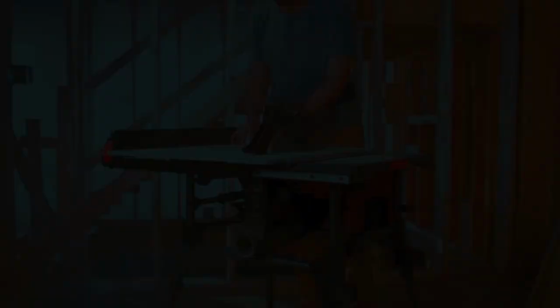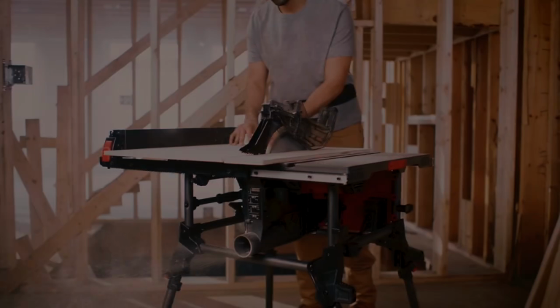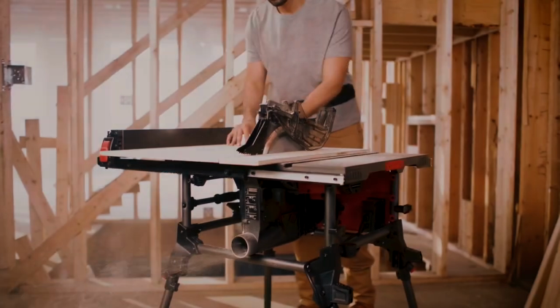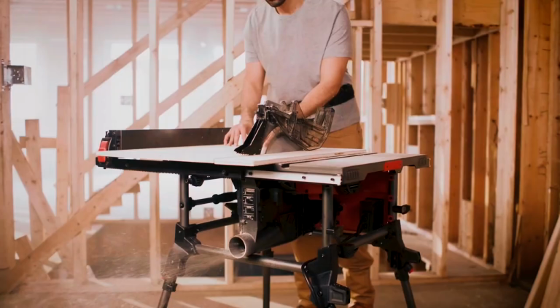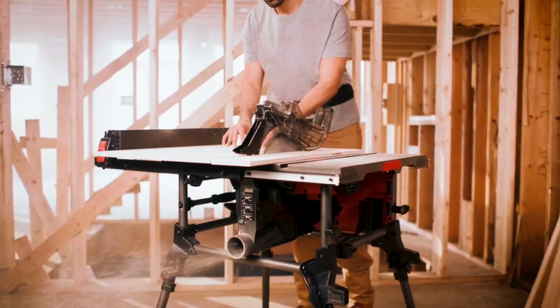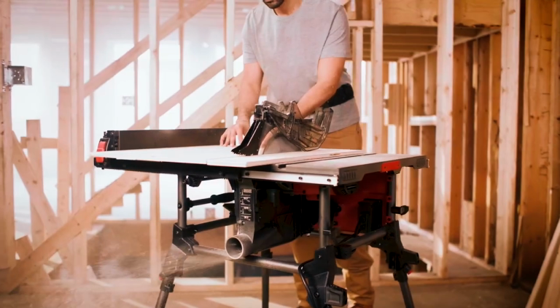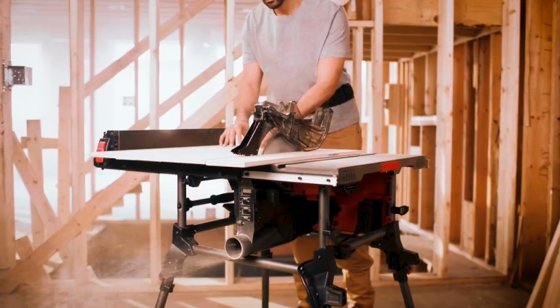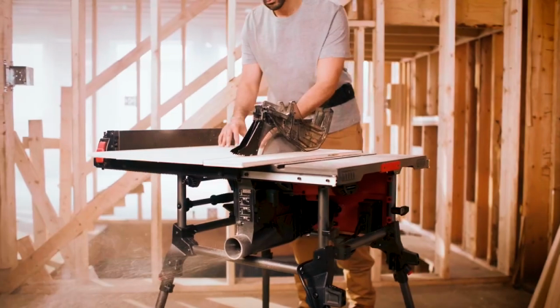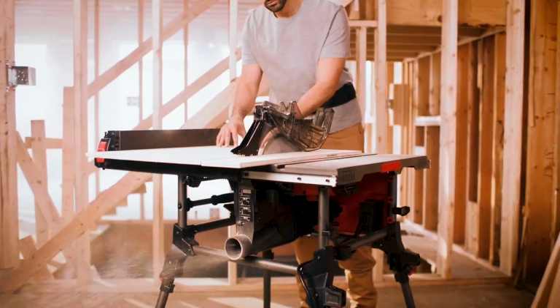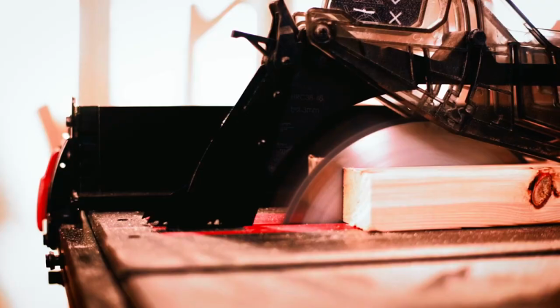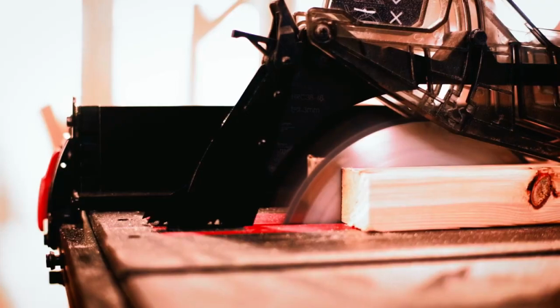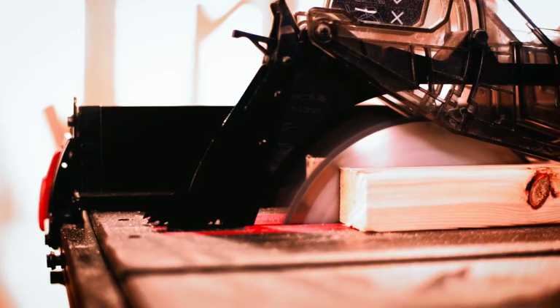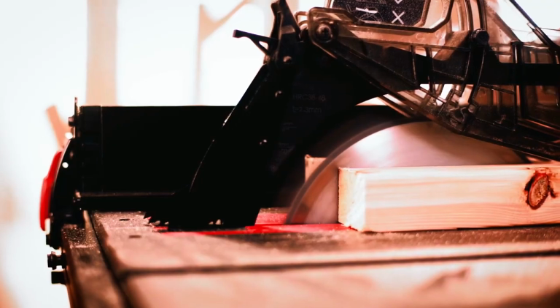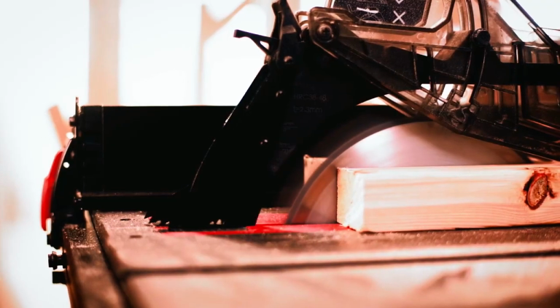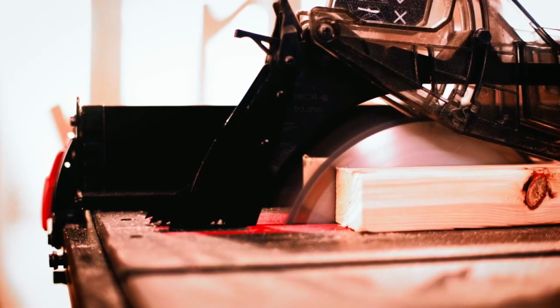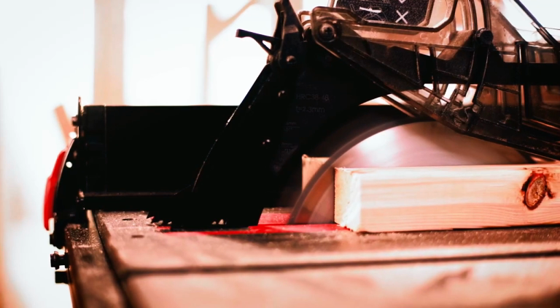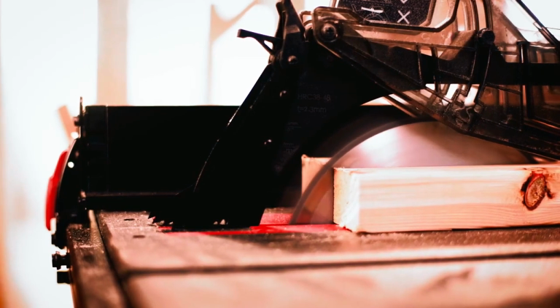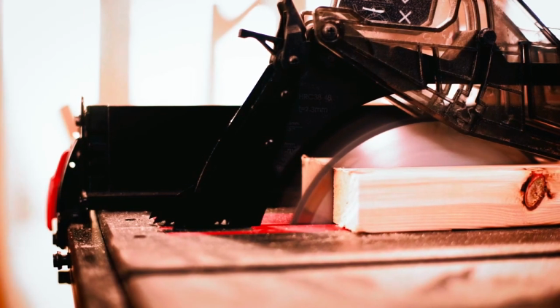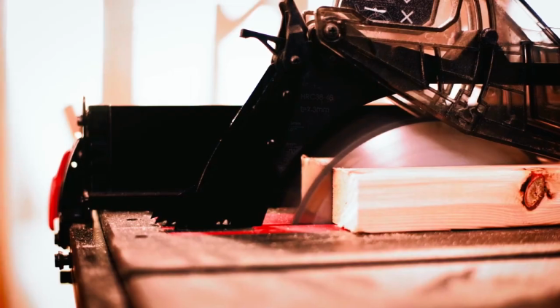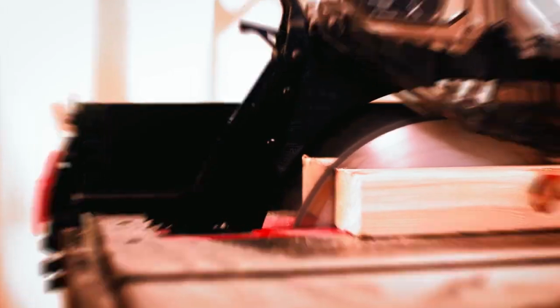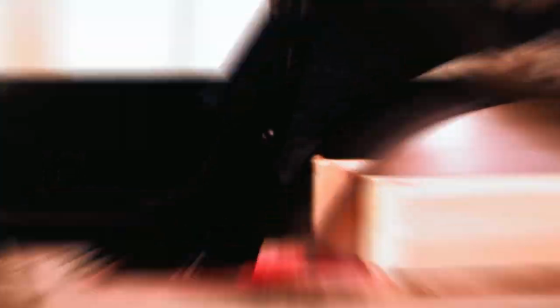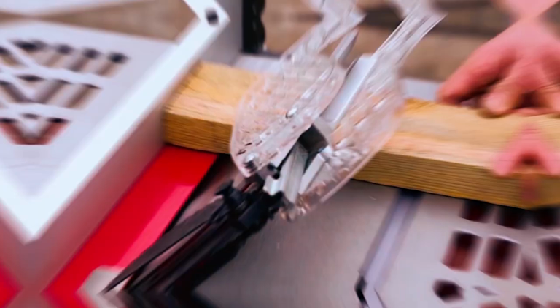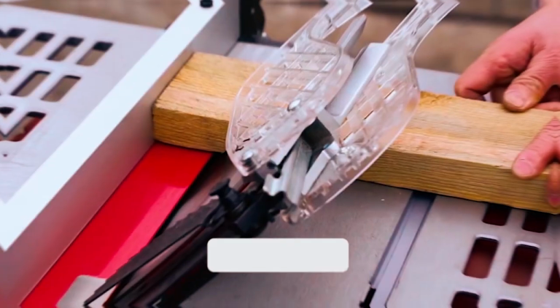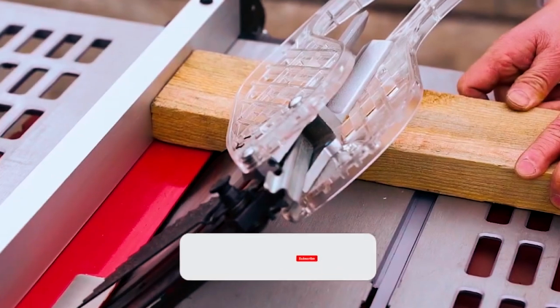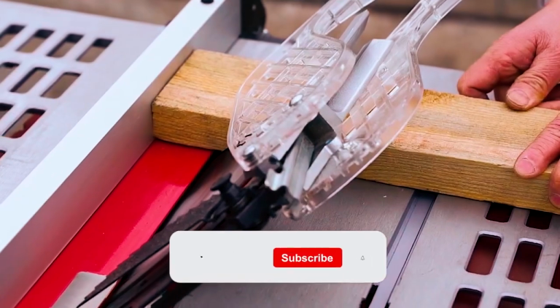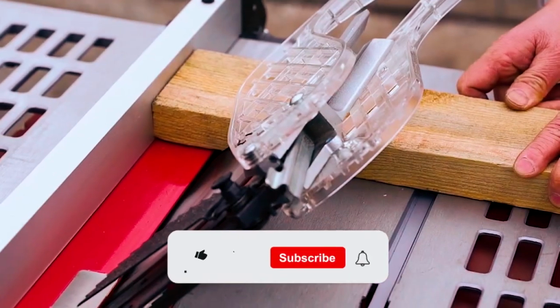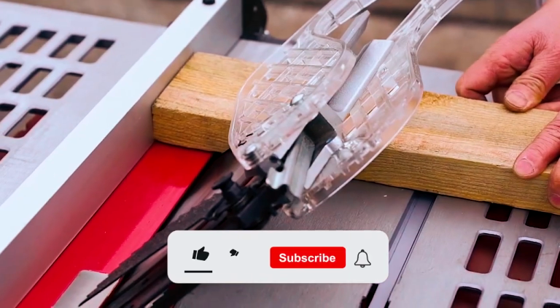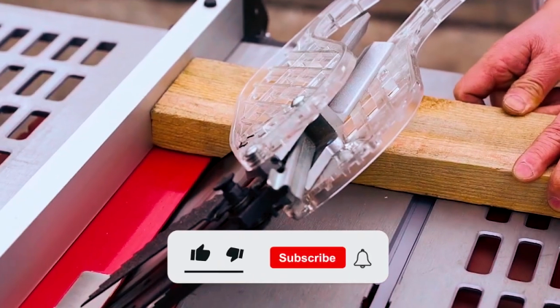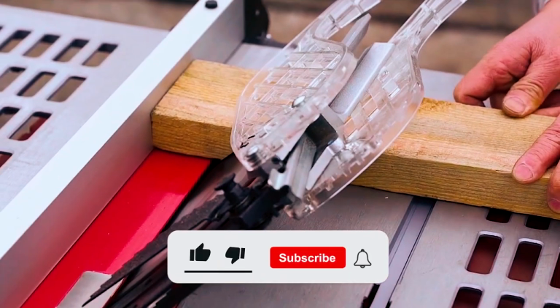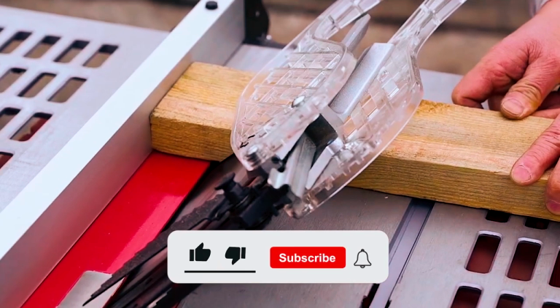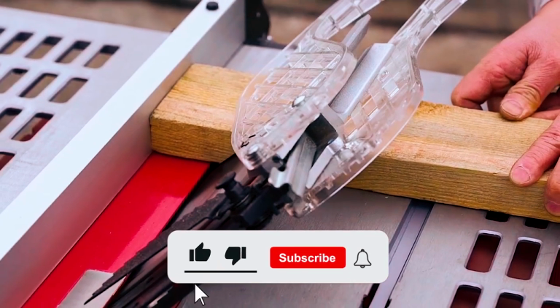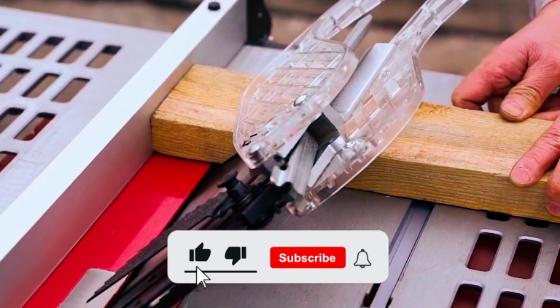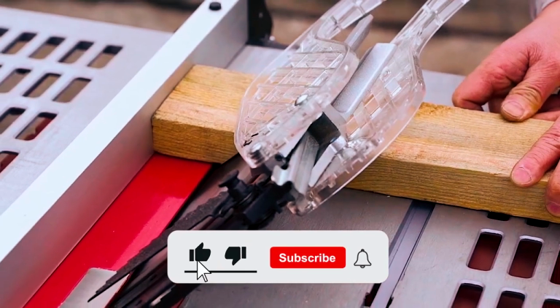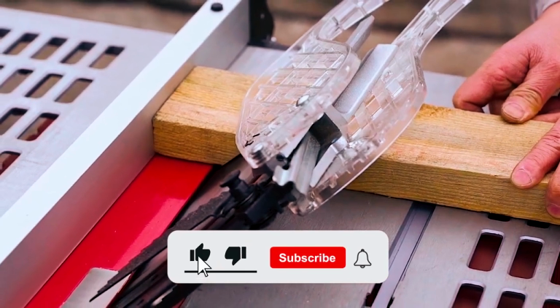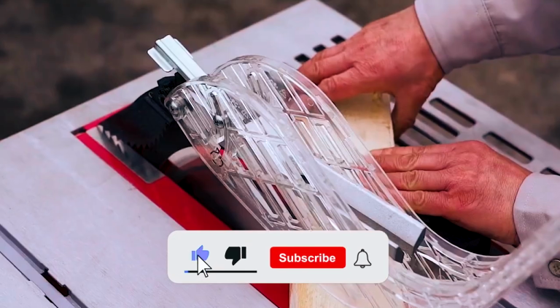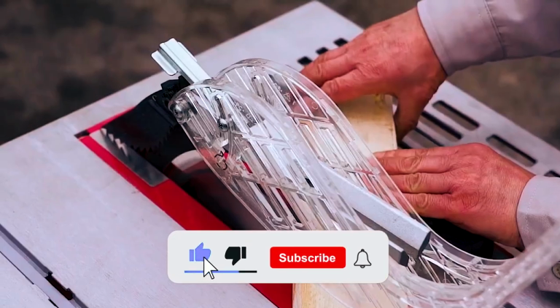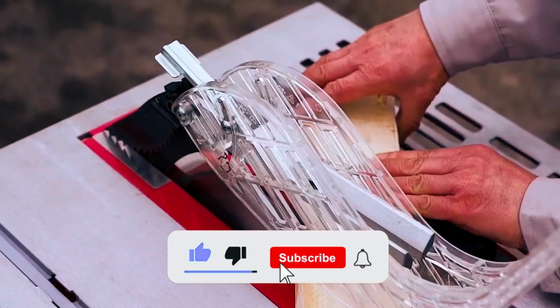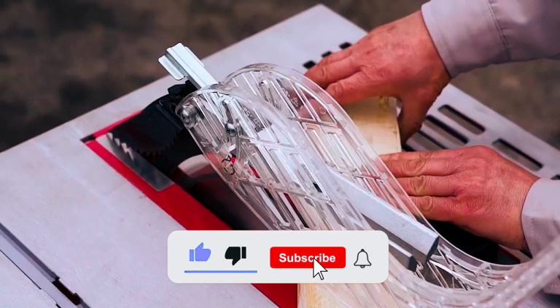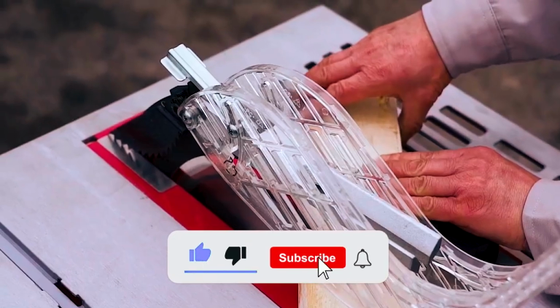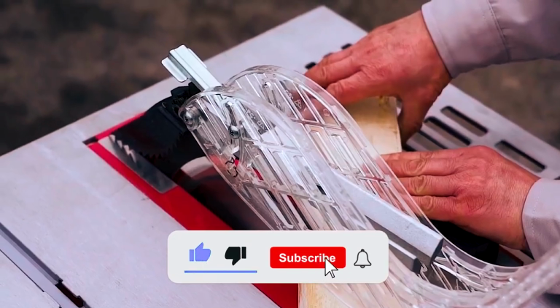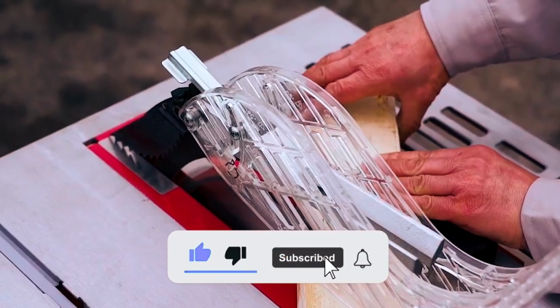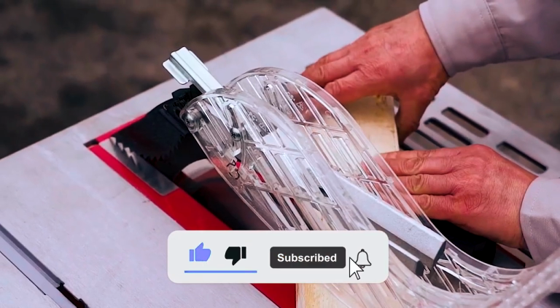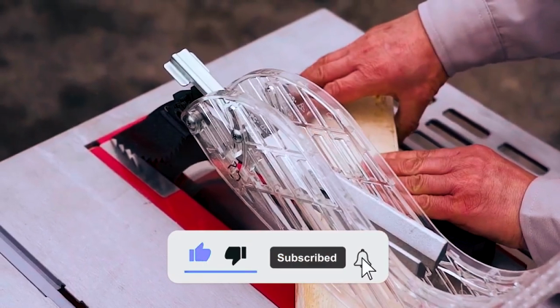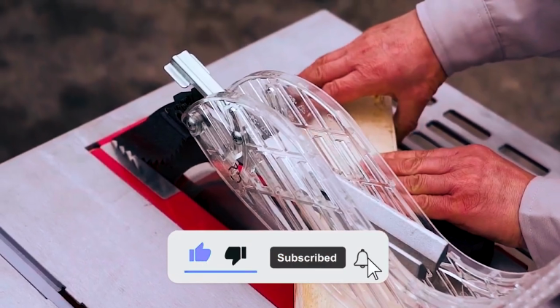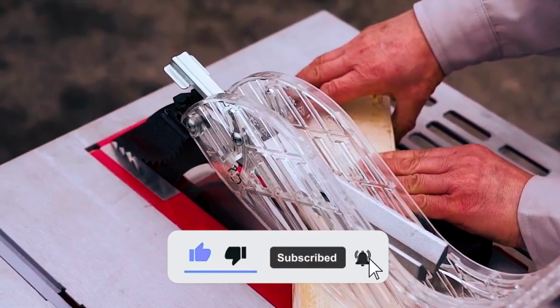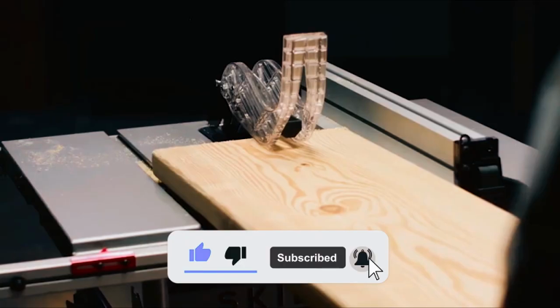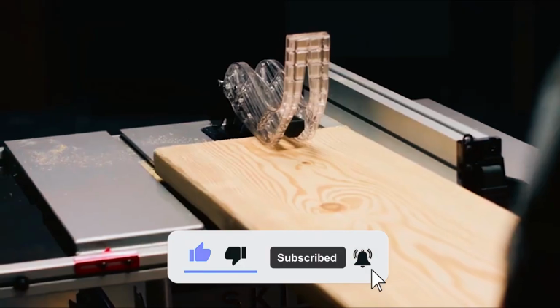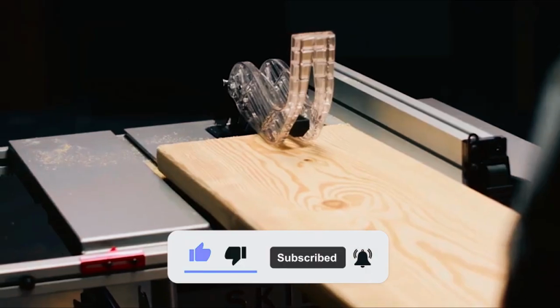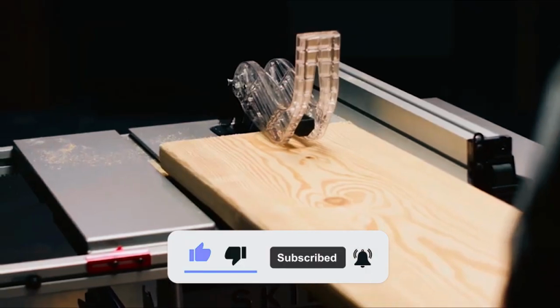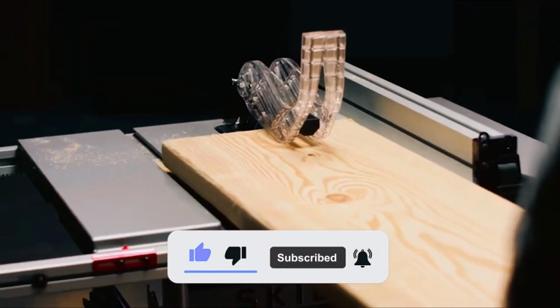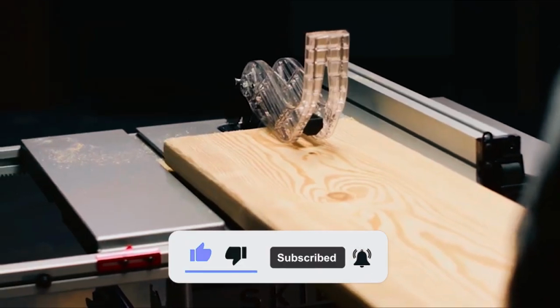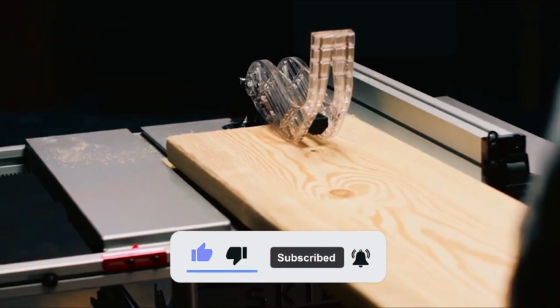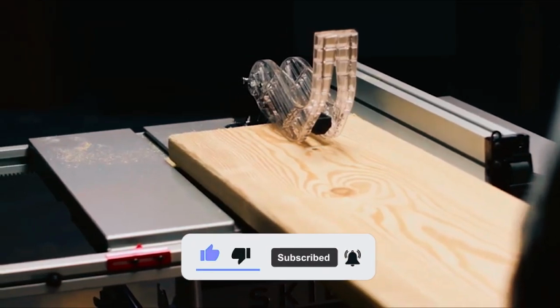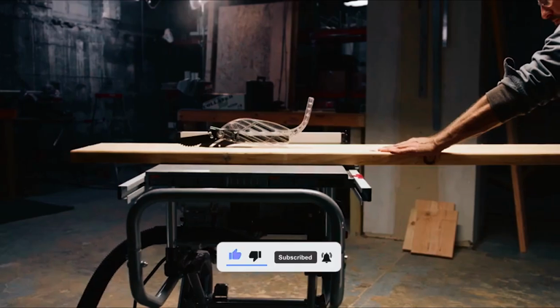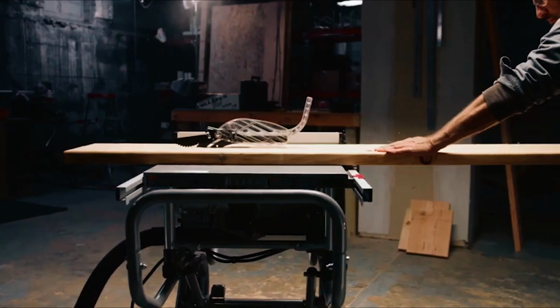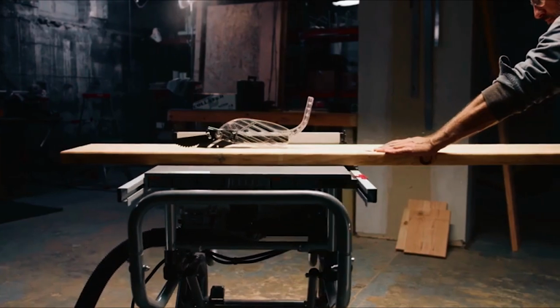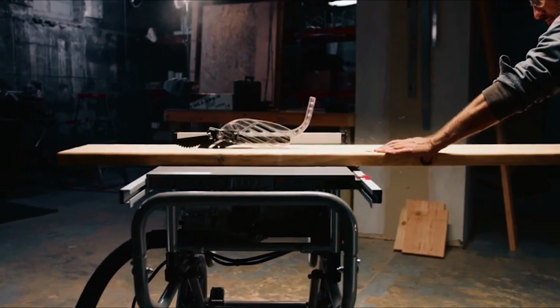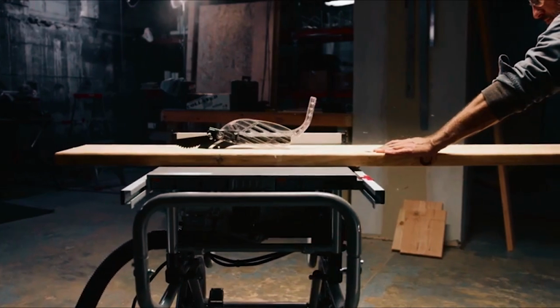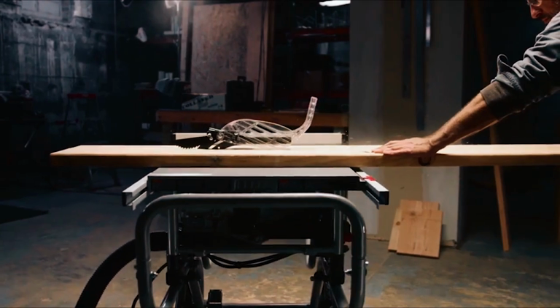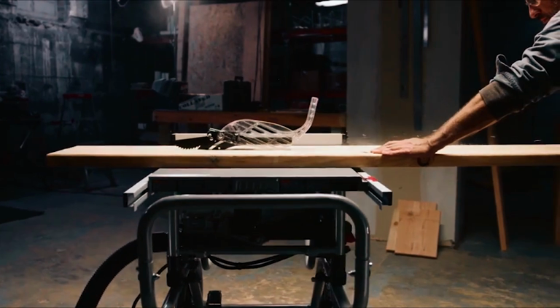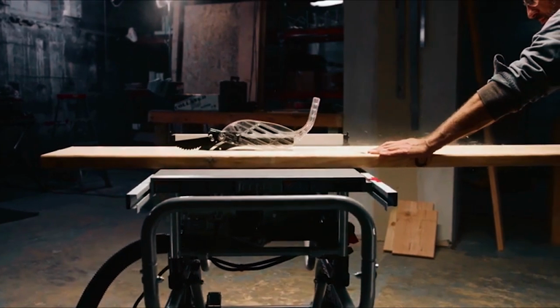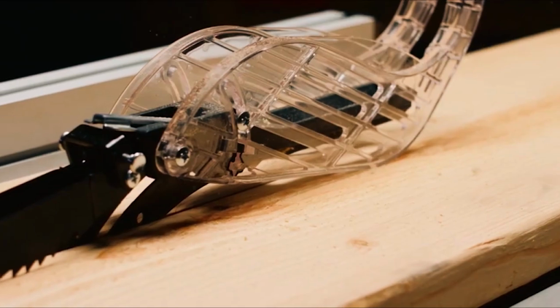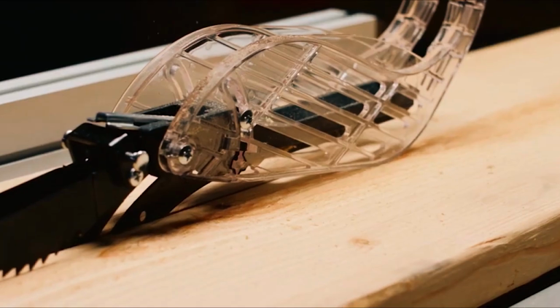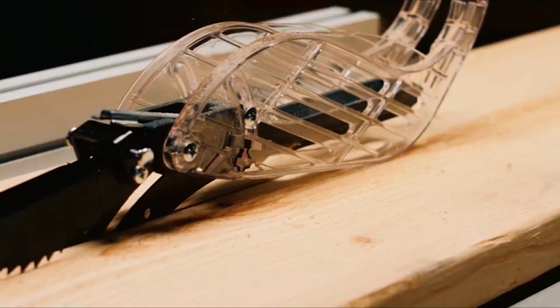So guys, we've come to the end of this video. Don't forget to hit the like, share, and subscribe buttons. We will be dropping more videos soon.